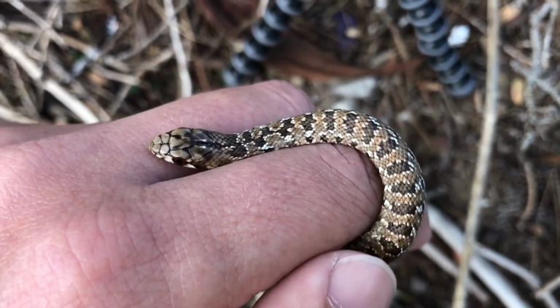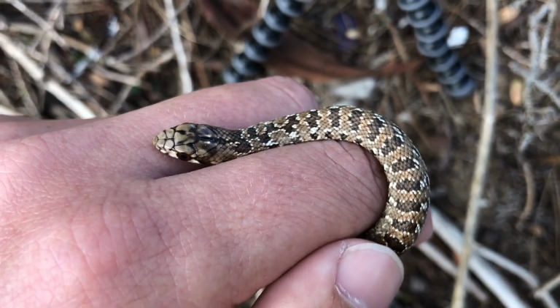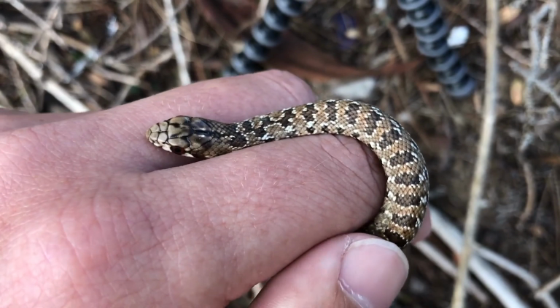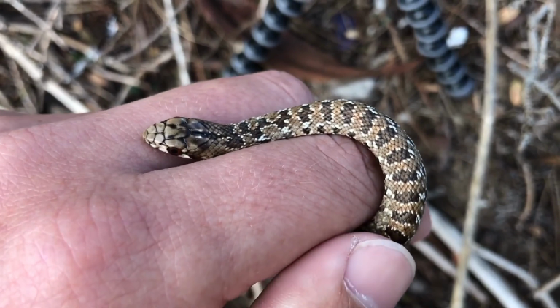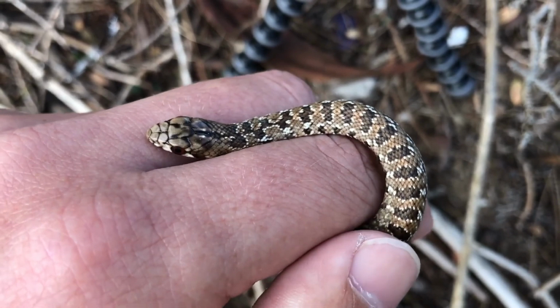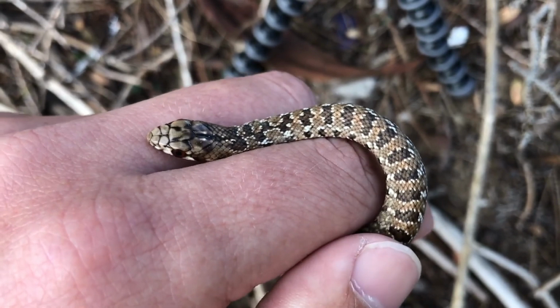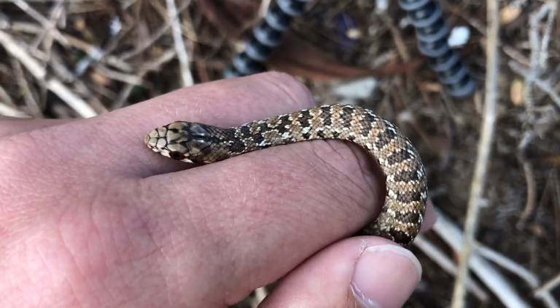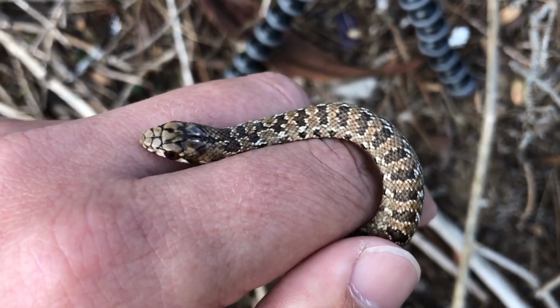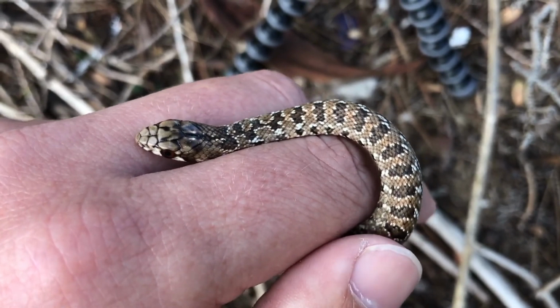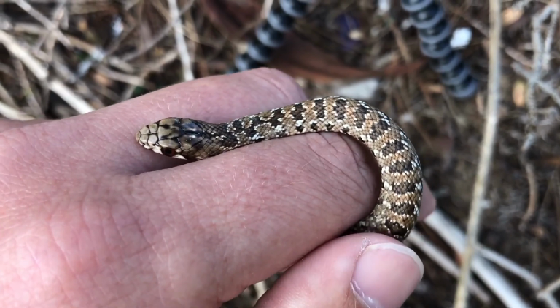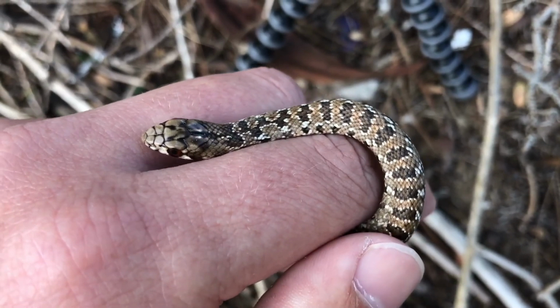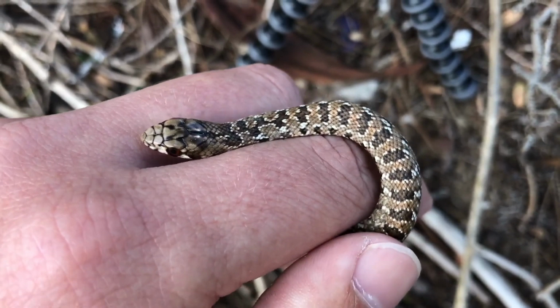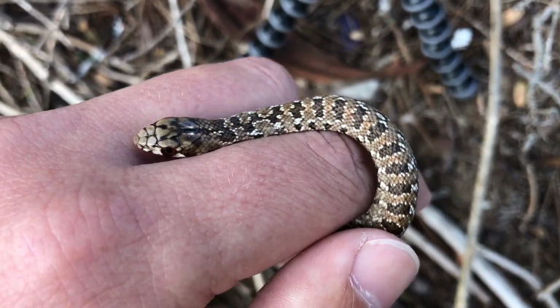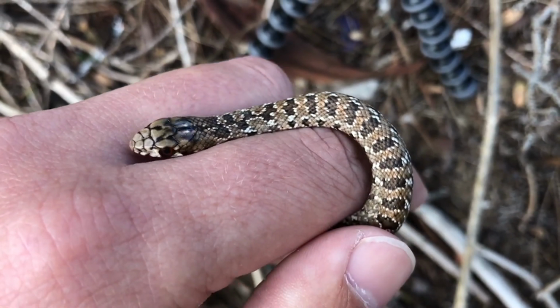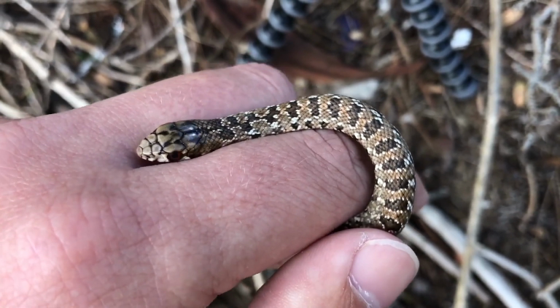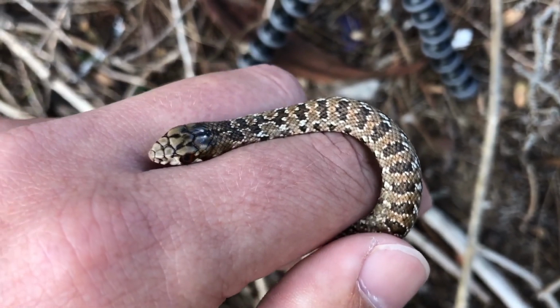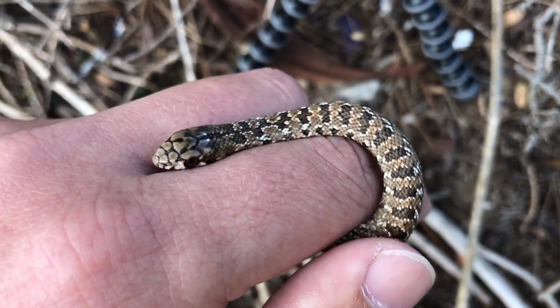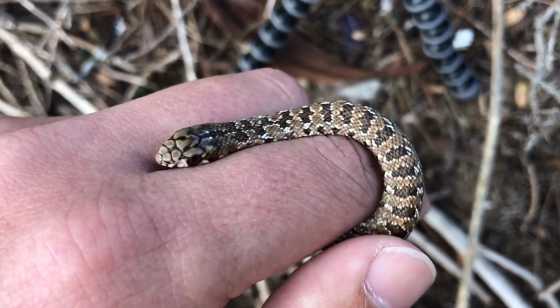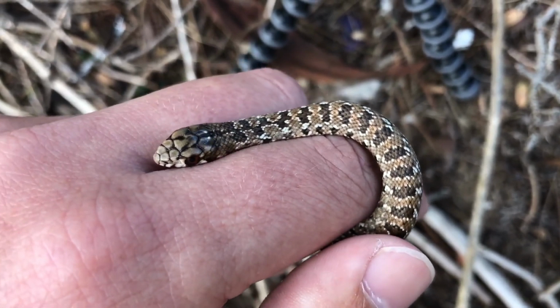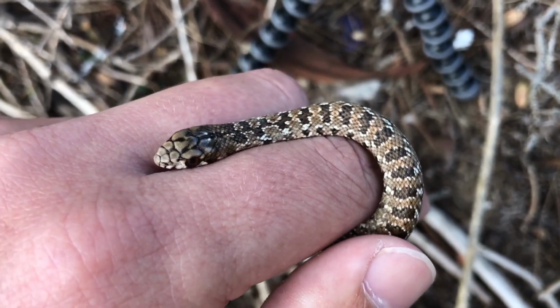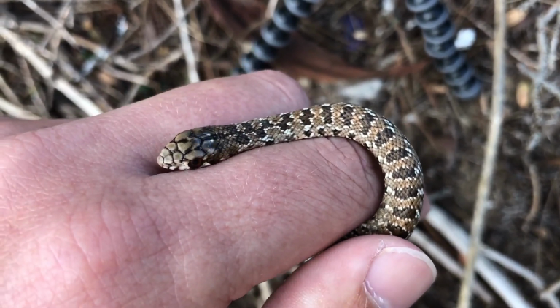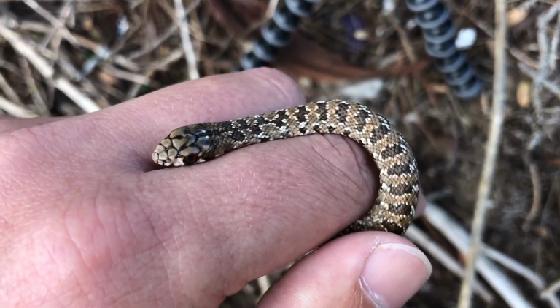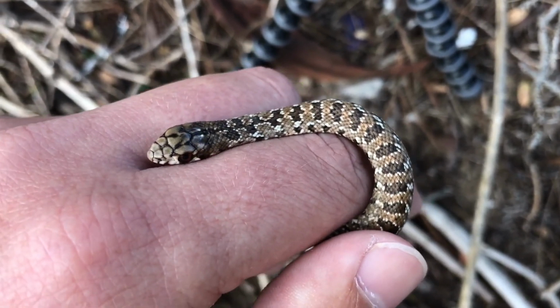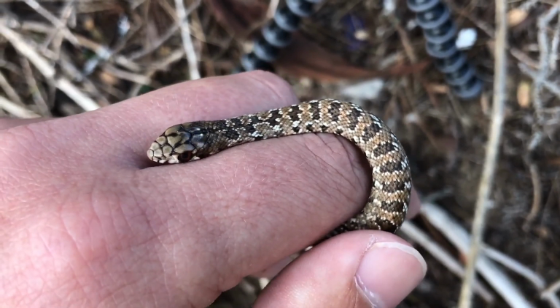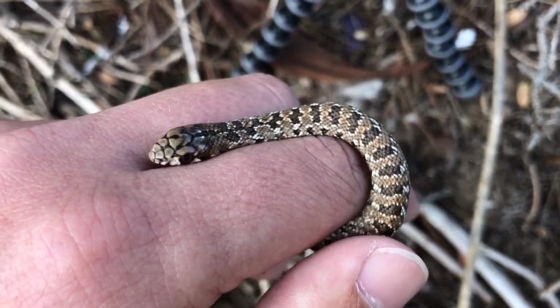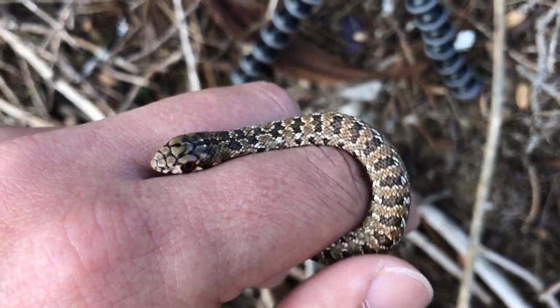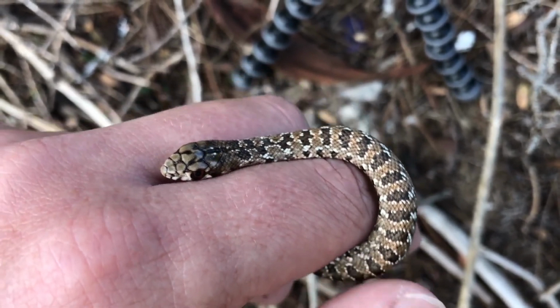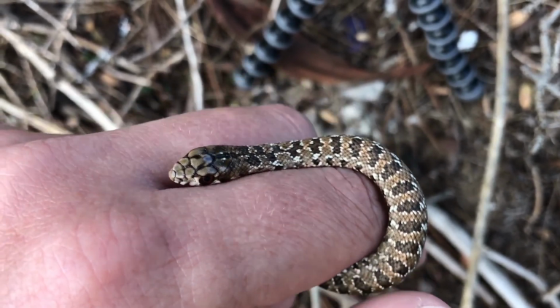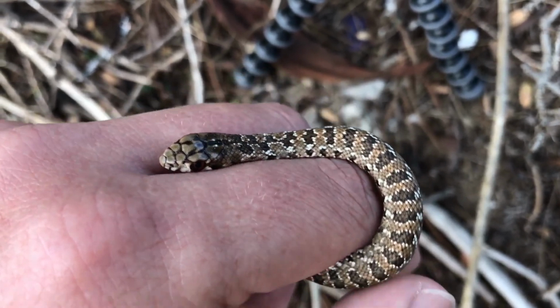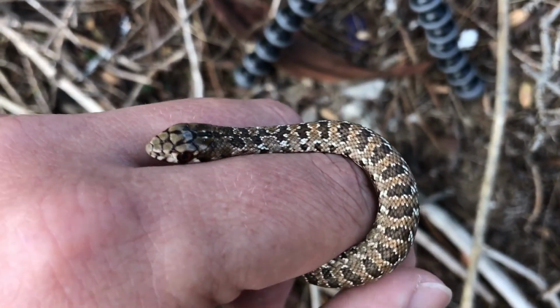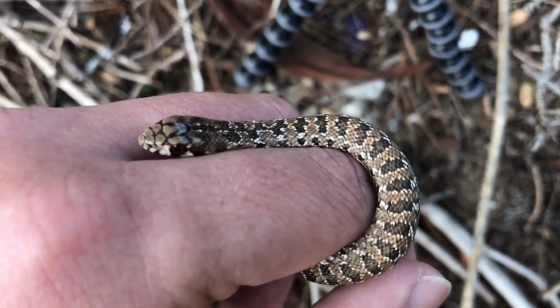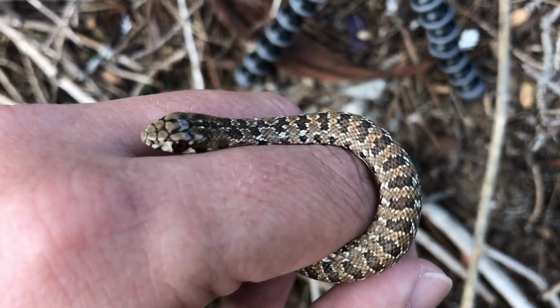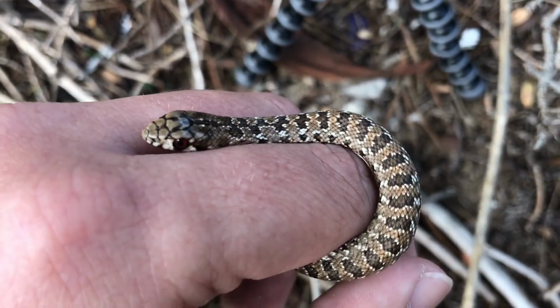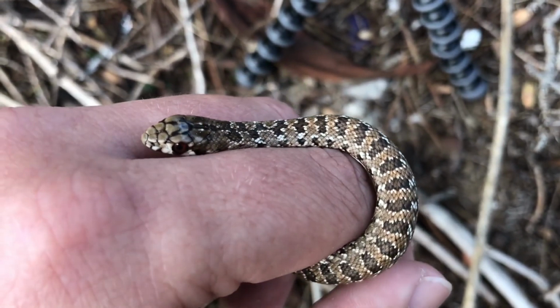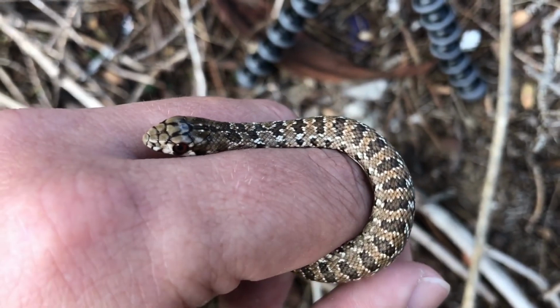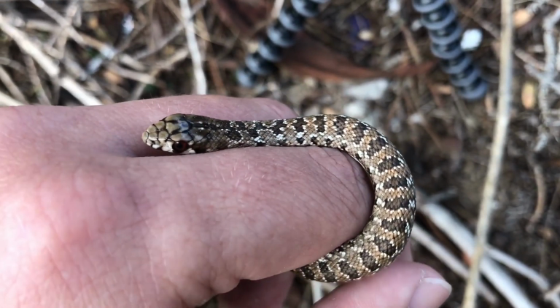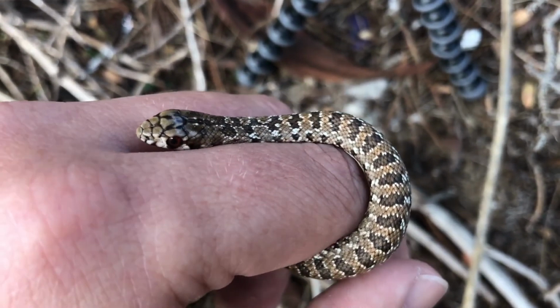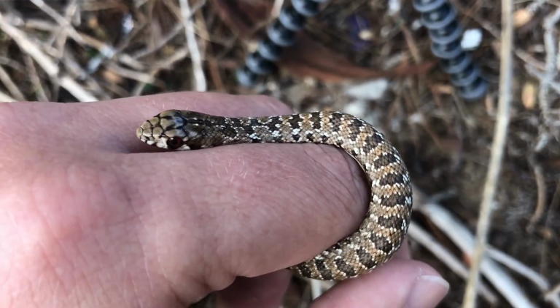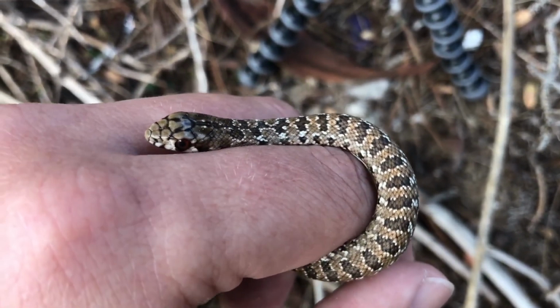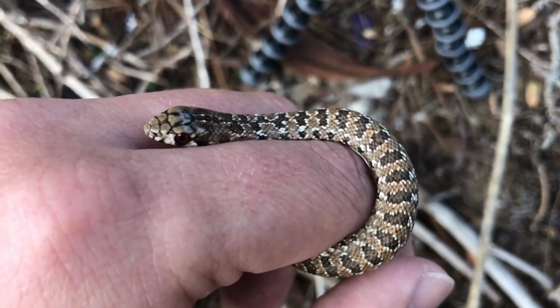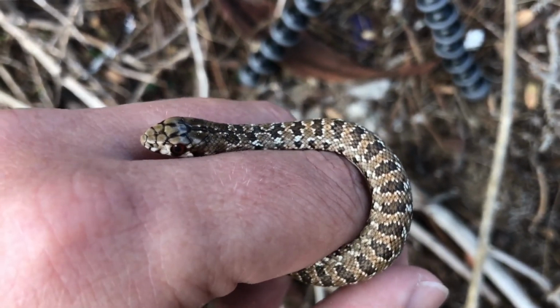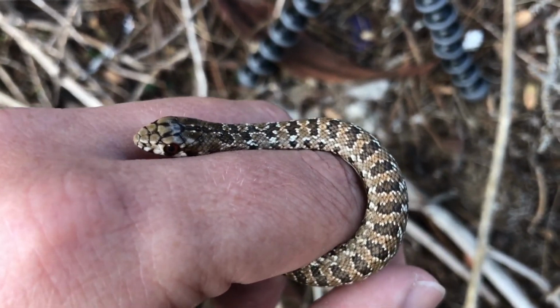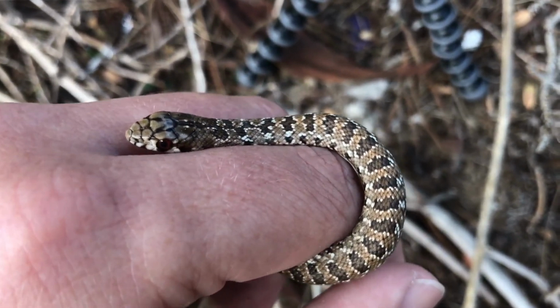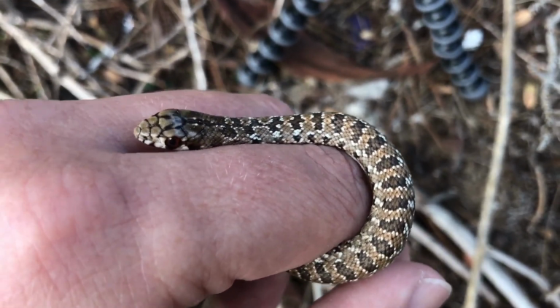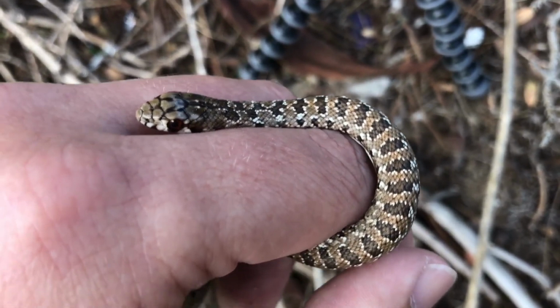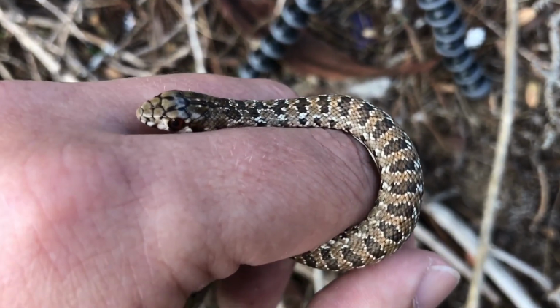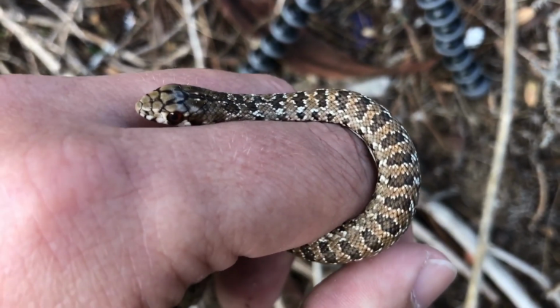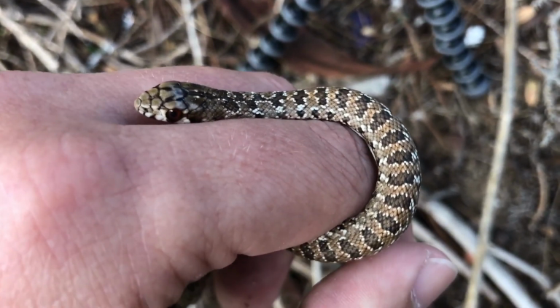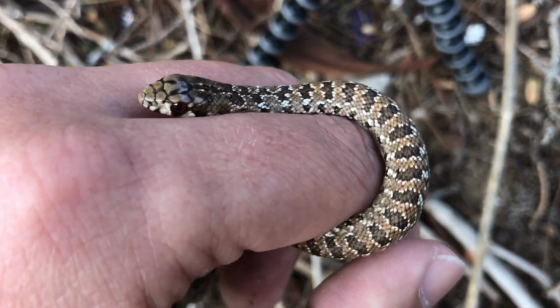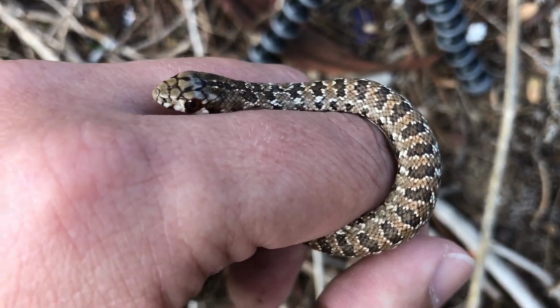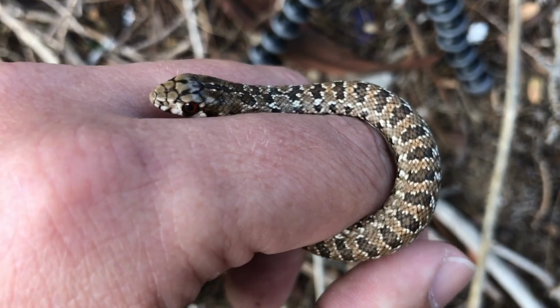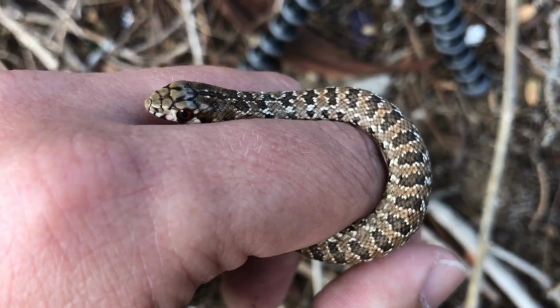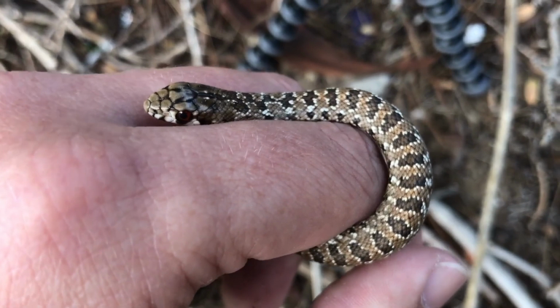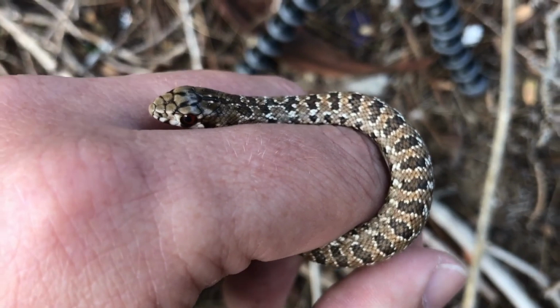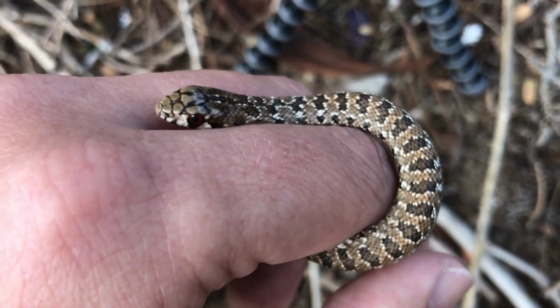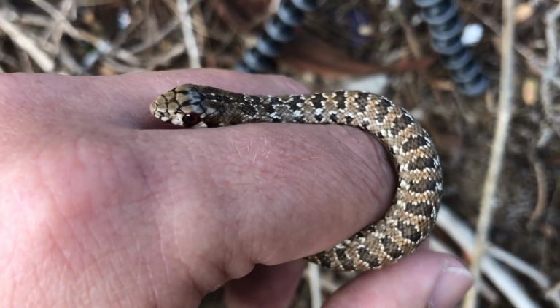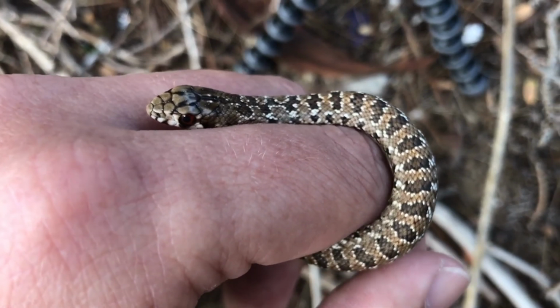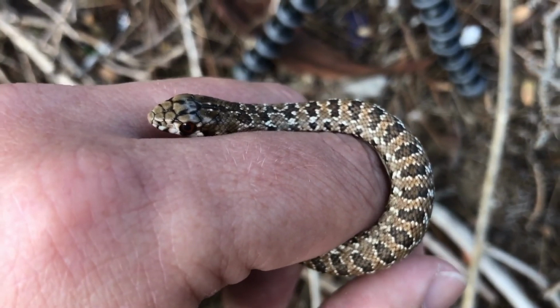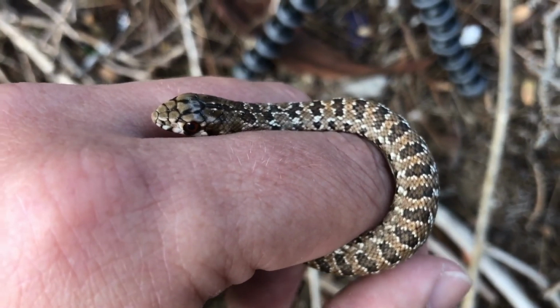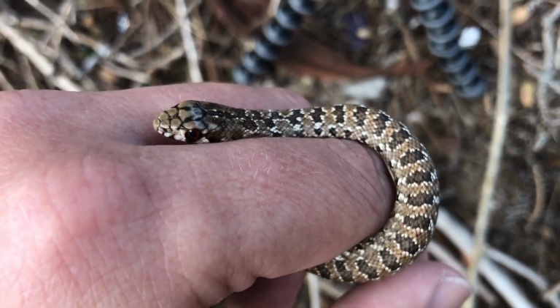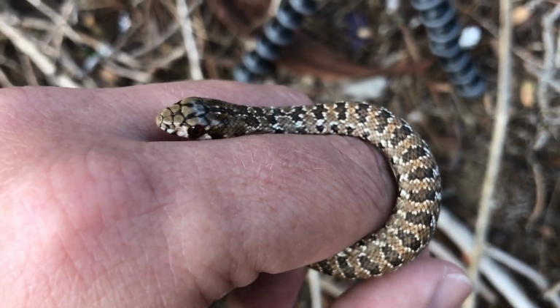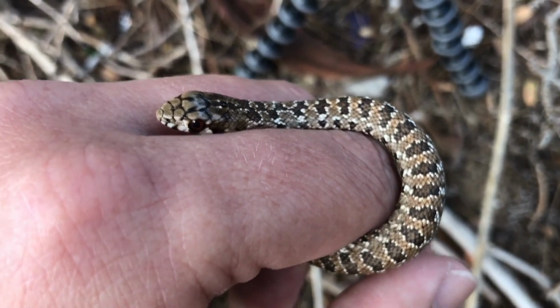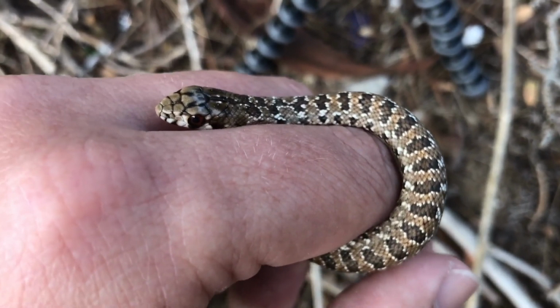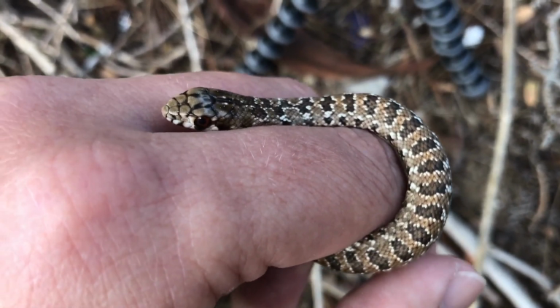I collected this one from a construction site. Luckily the guys didn't hurt it — they just captured it in a box and called me.